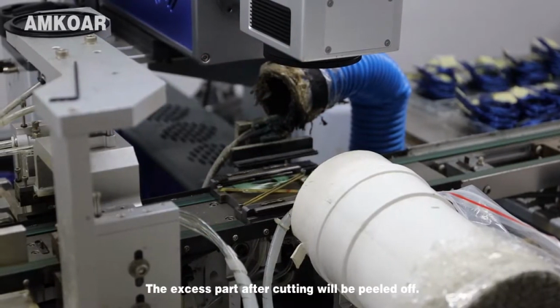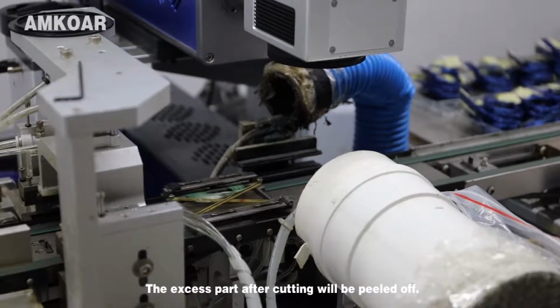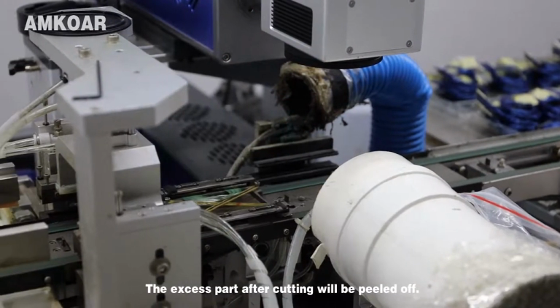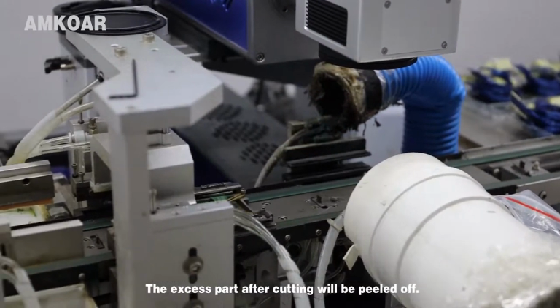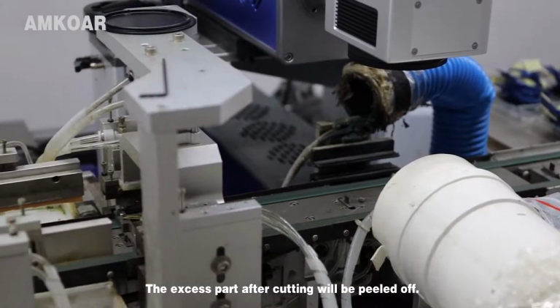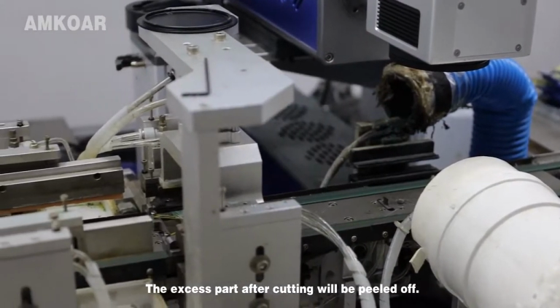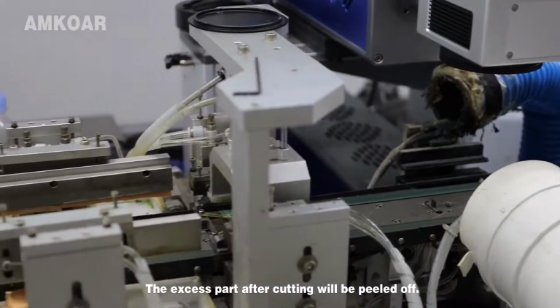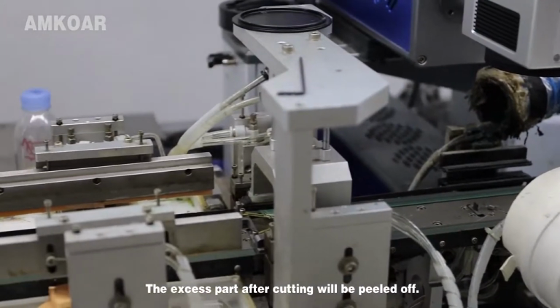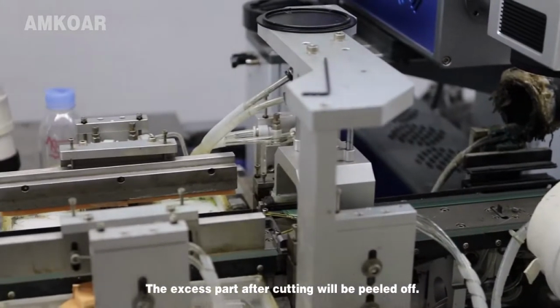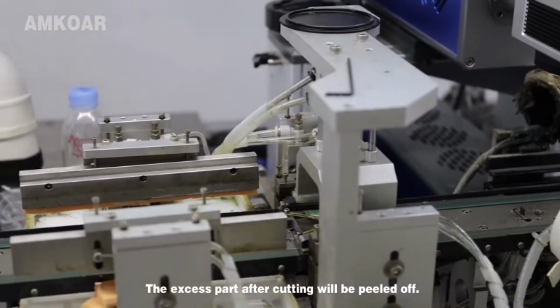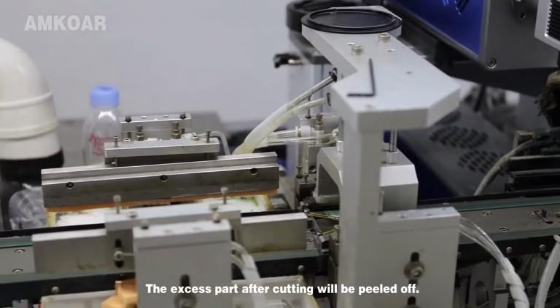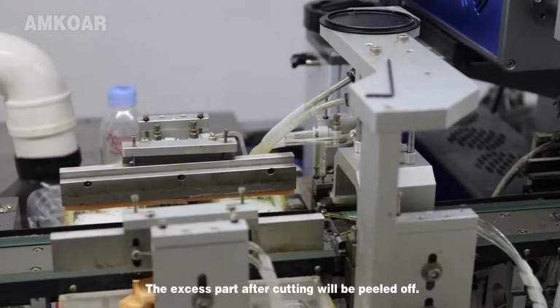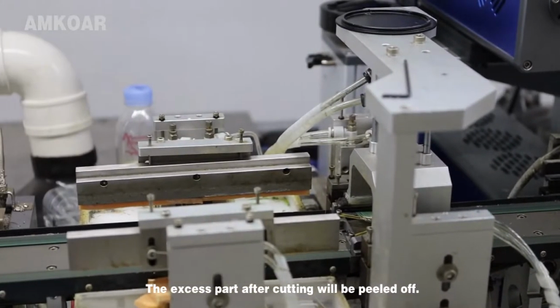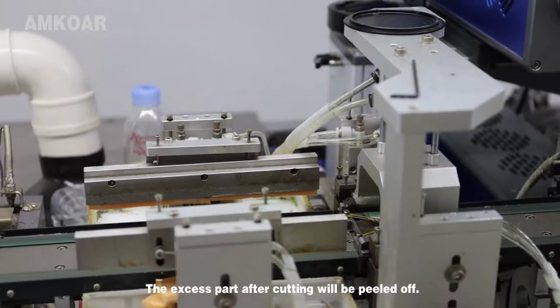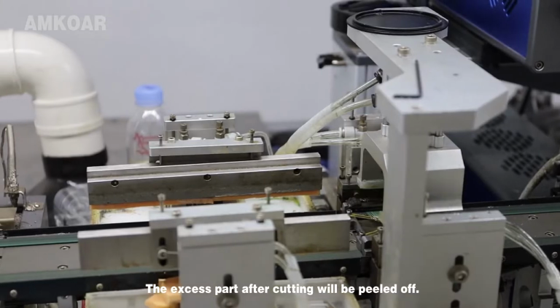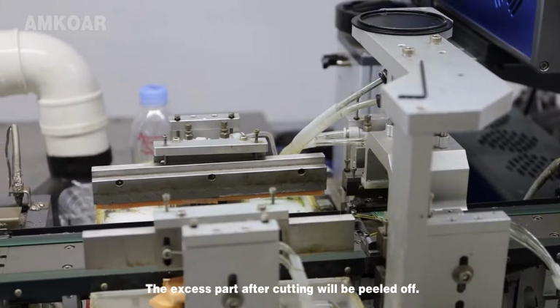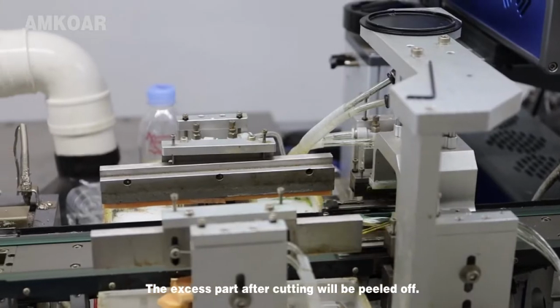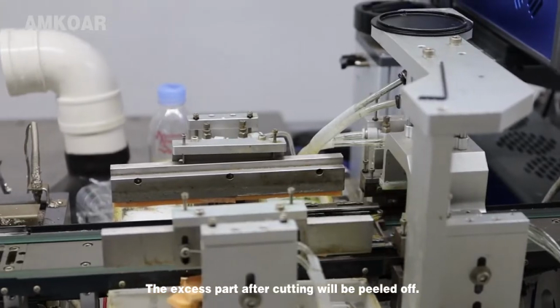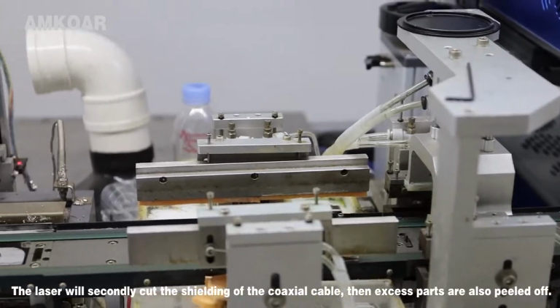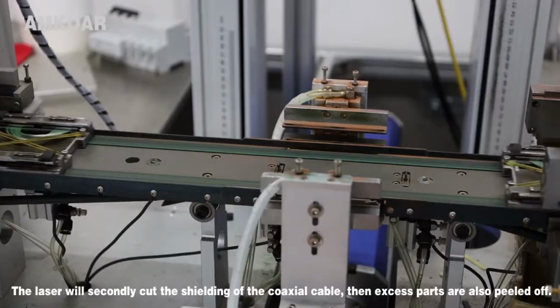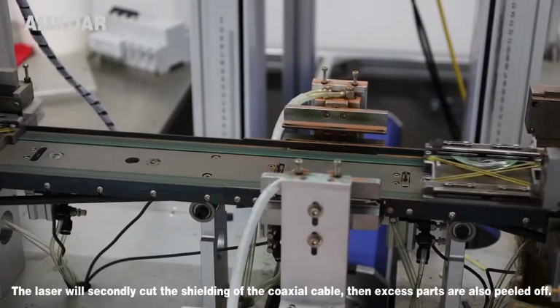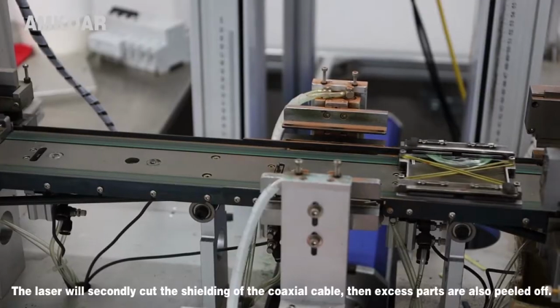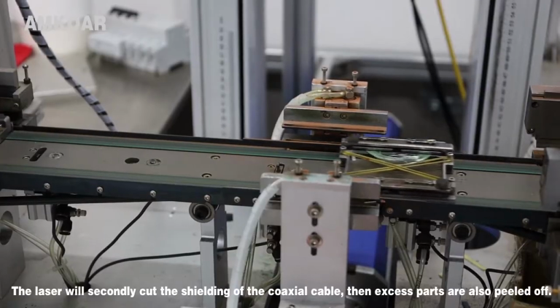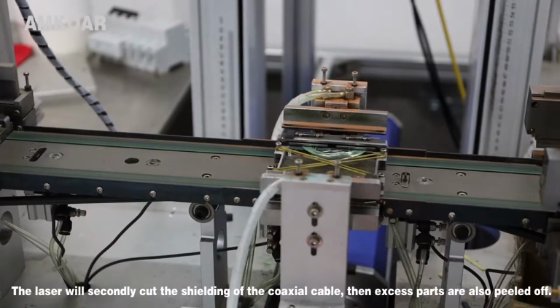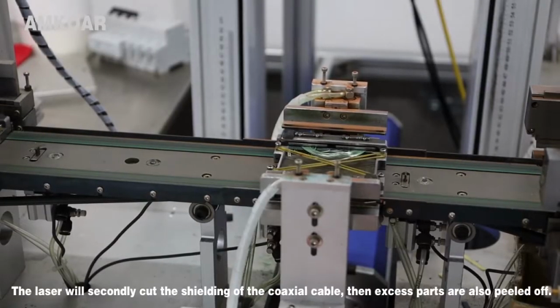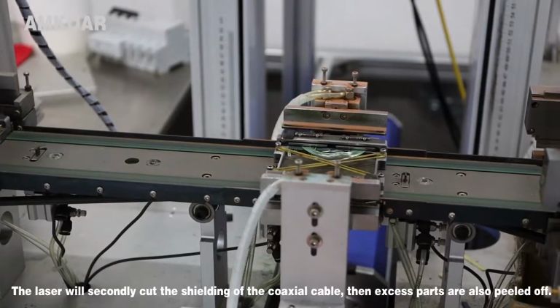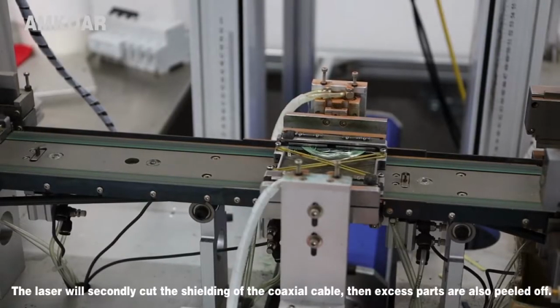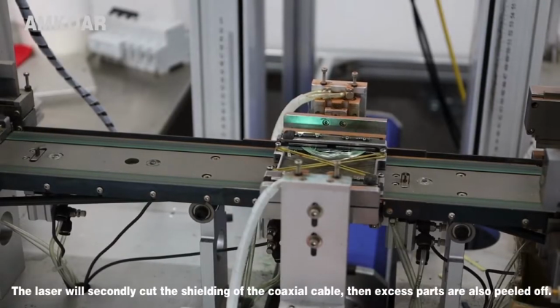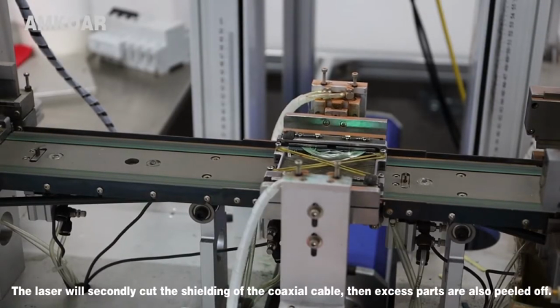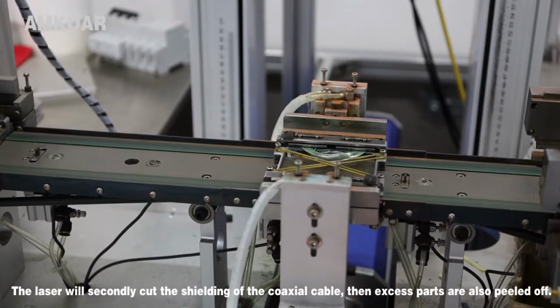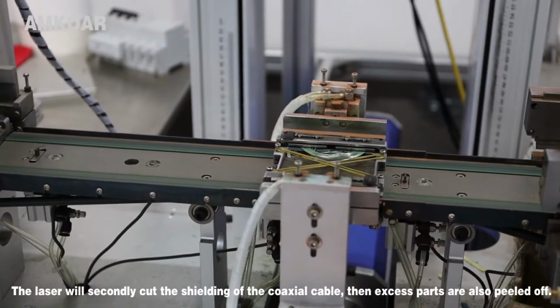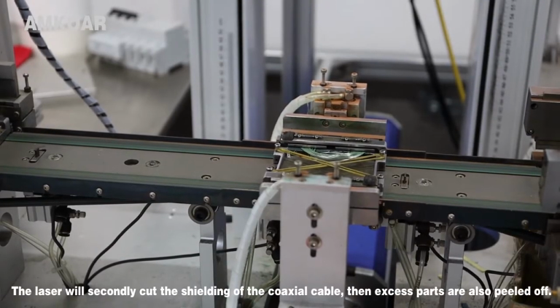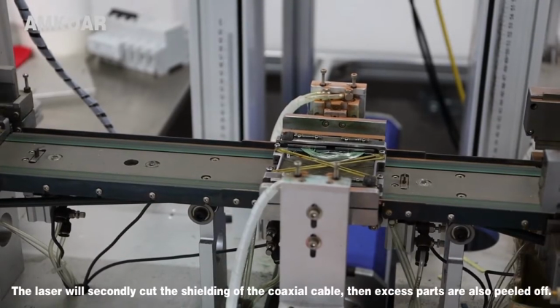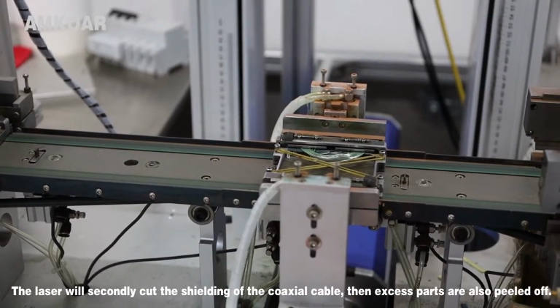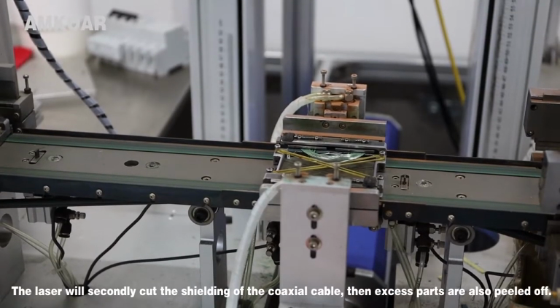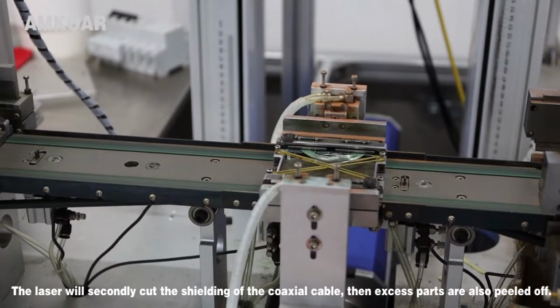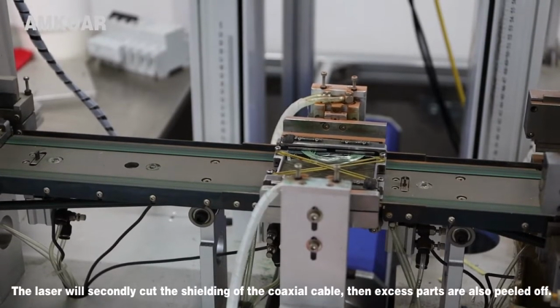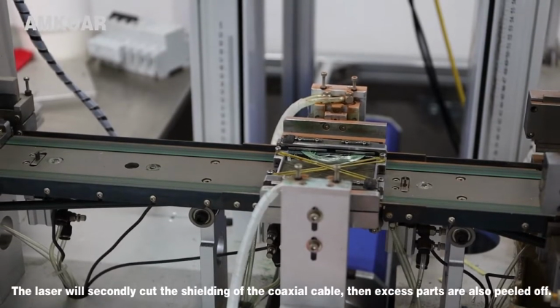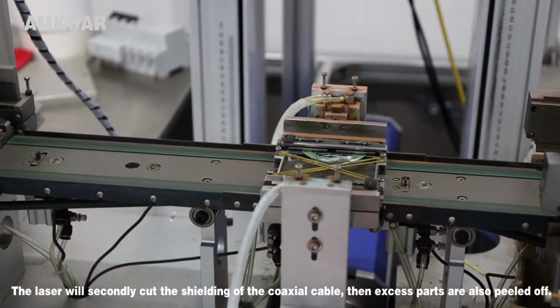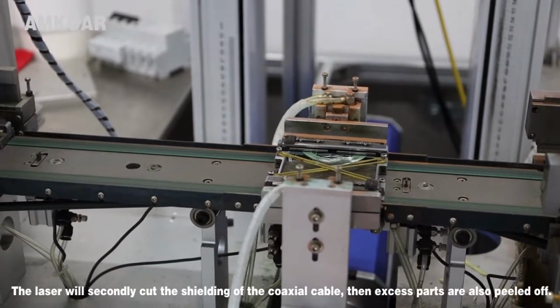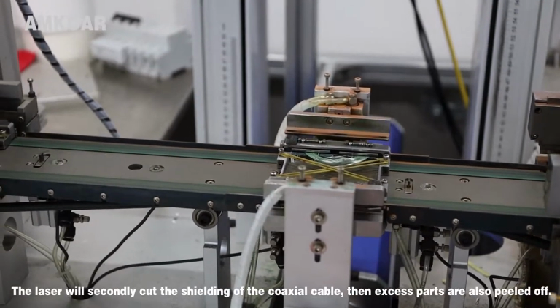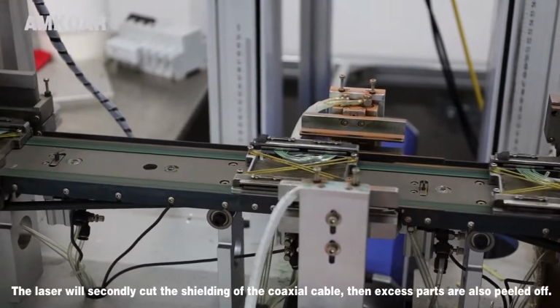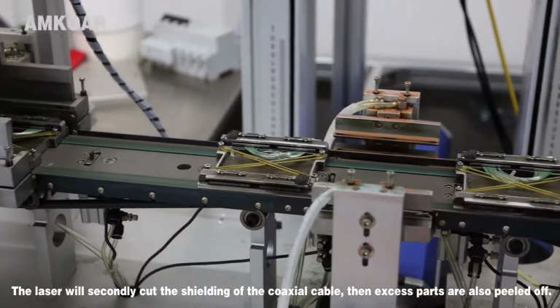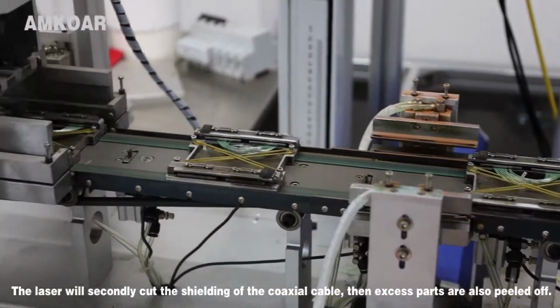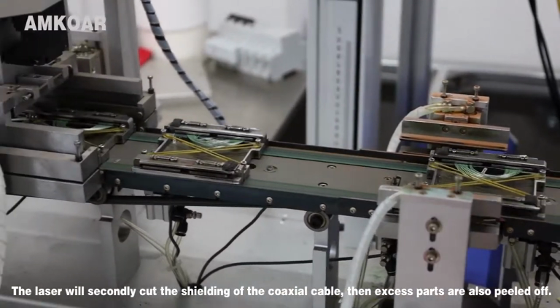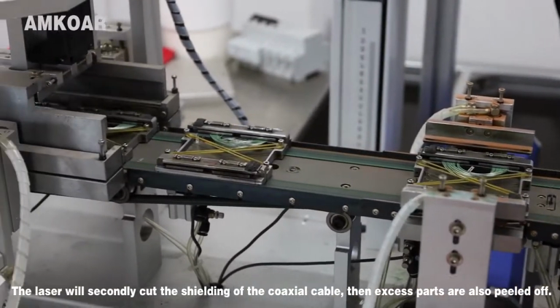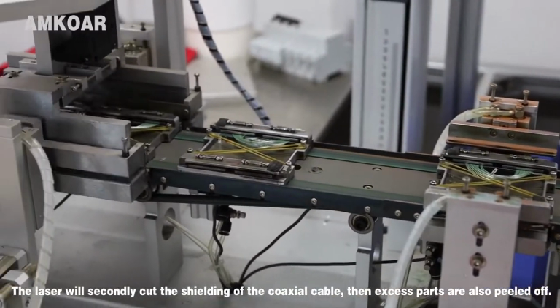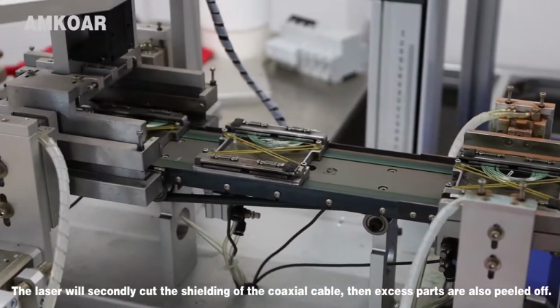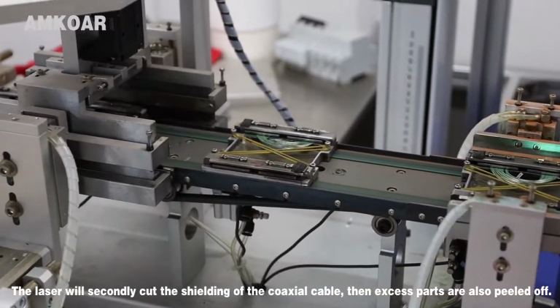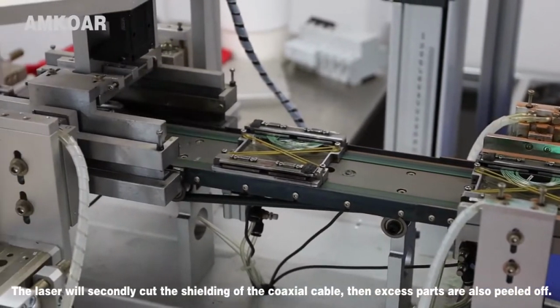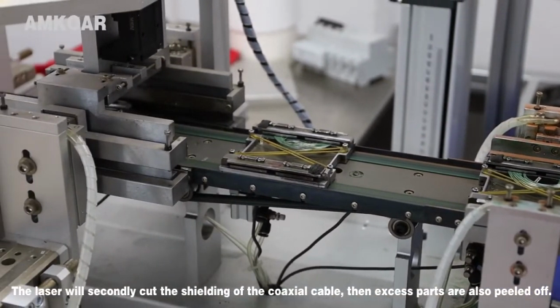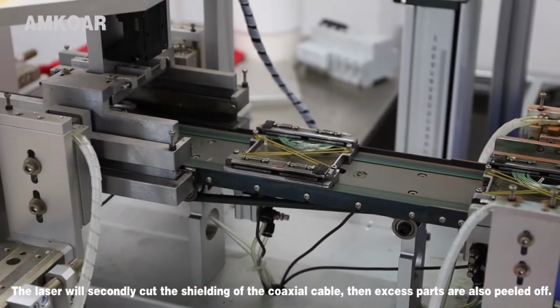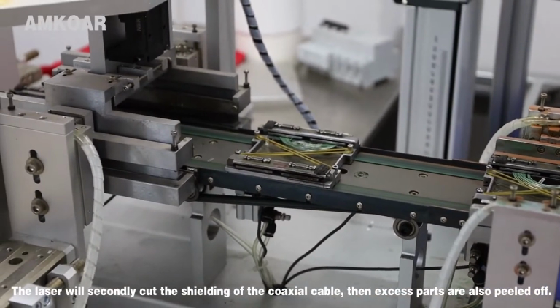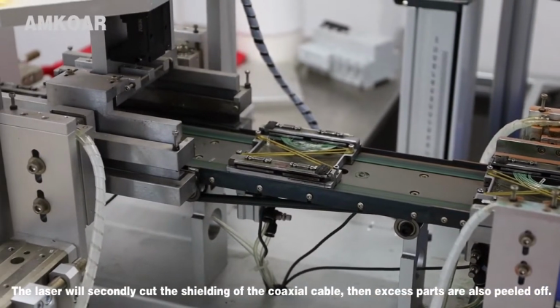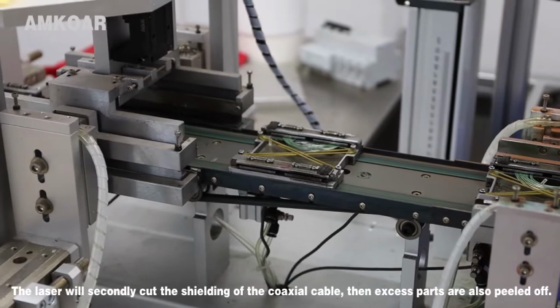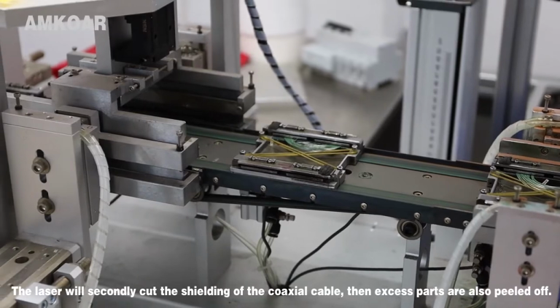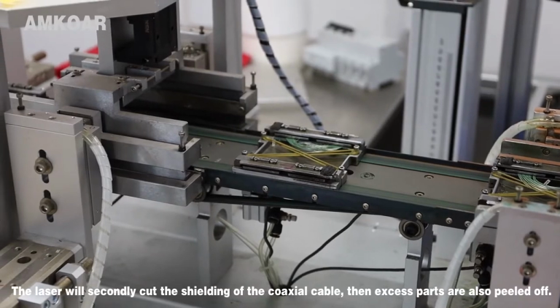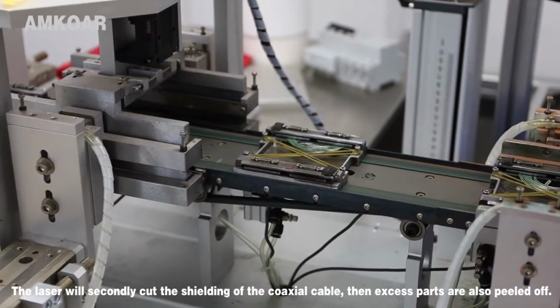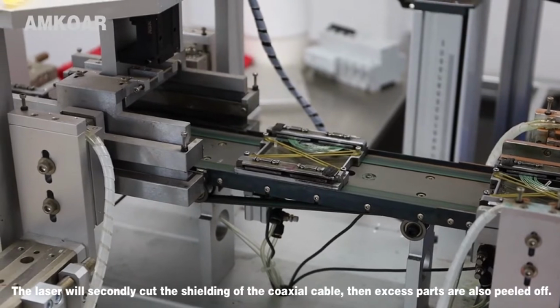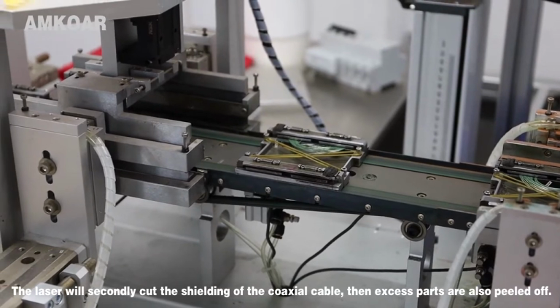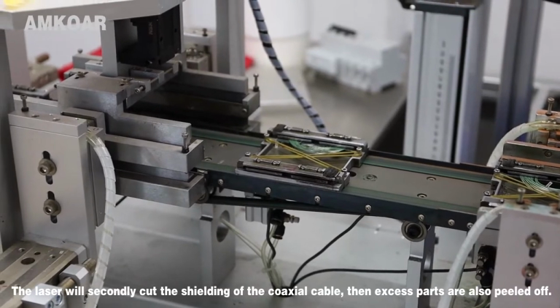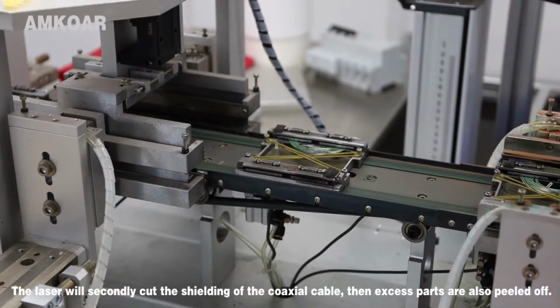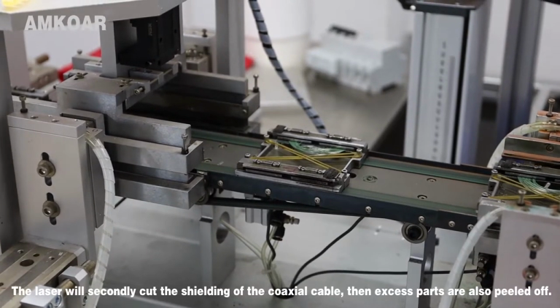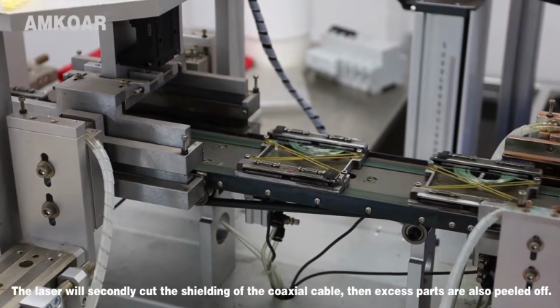The outer part after cutting will be peeled off. The laser will secondly cut the shielding of the coaxial cable, and that outer part is also peeled off.